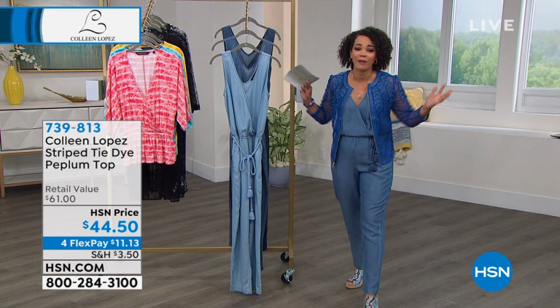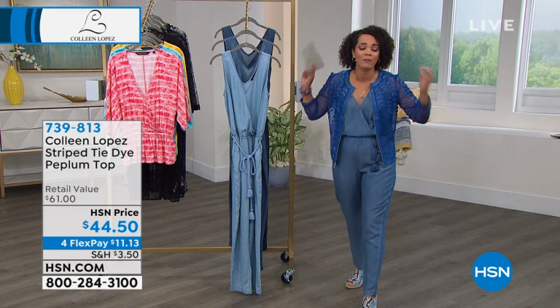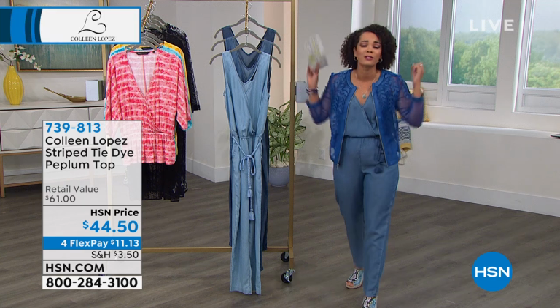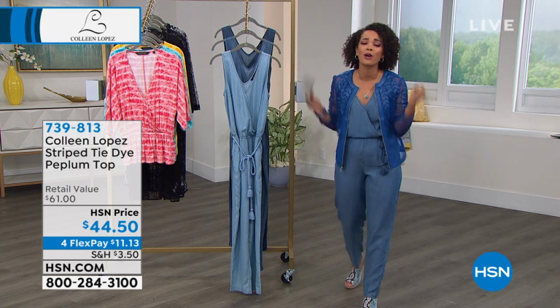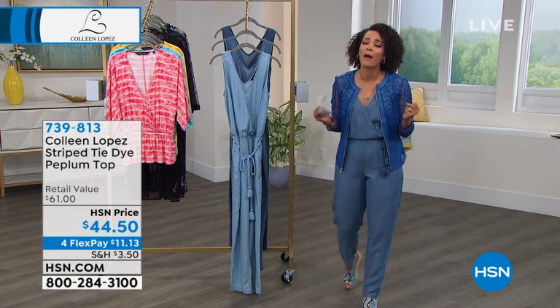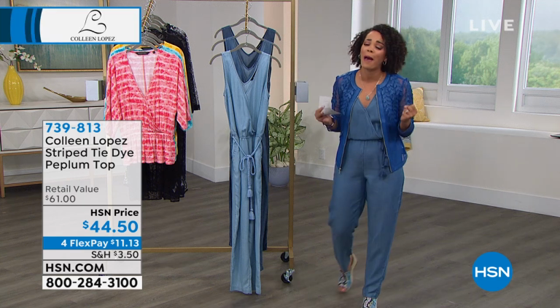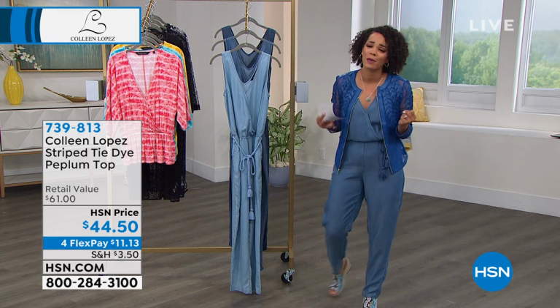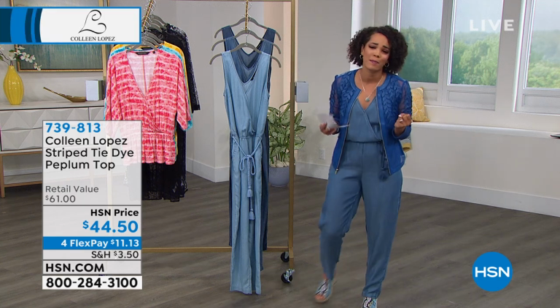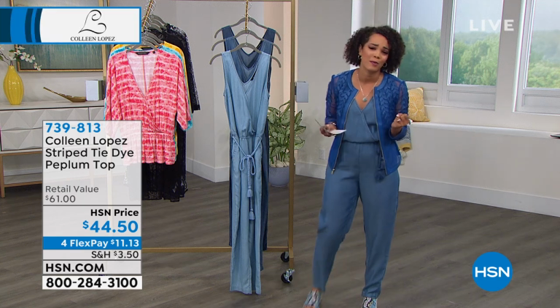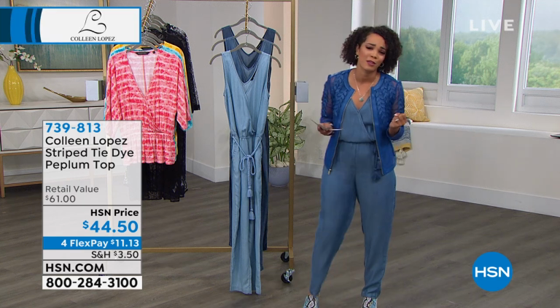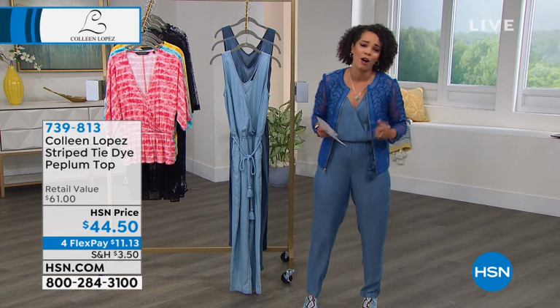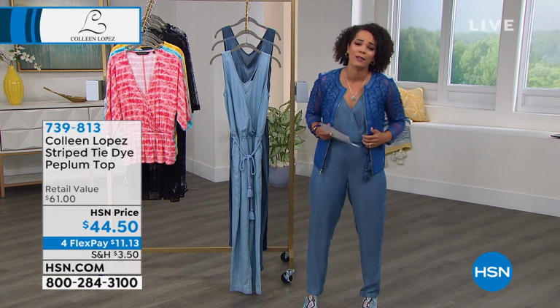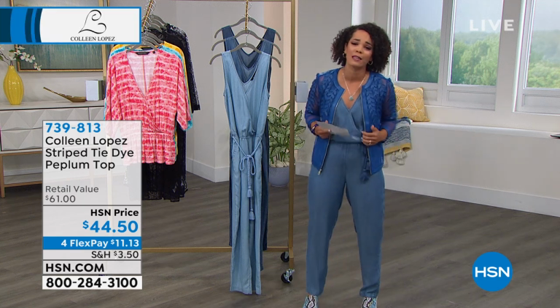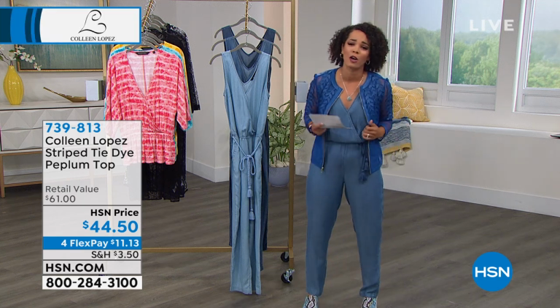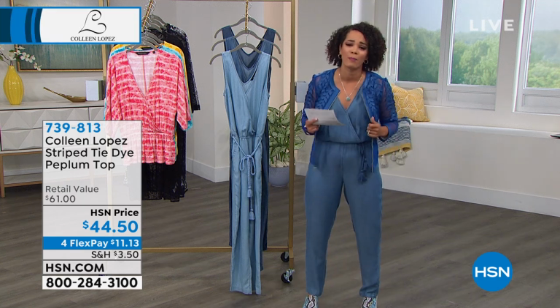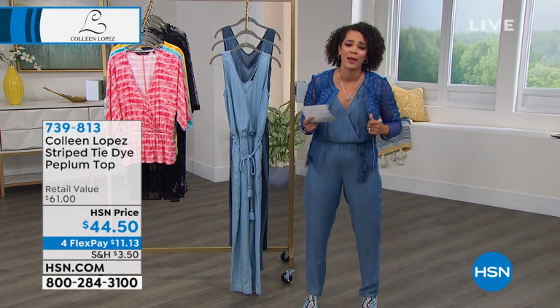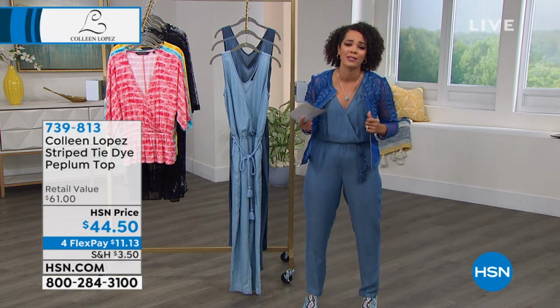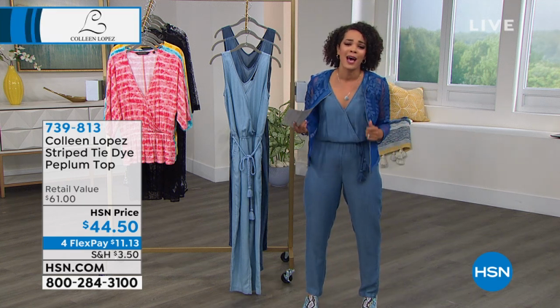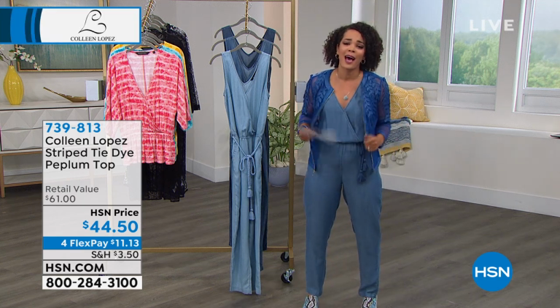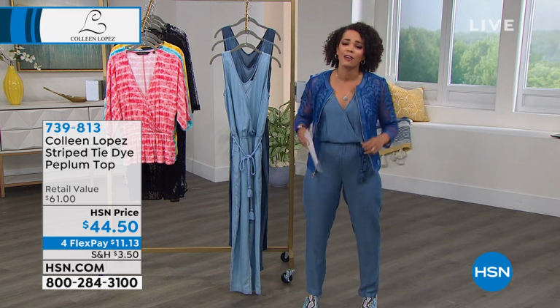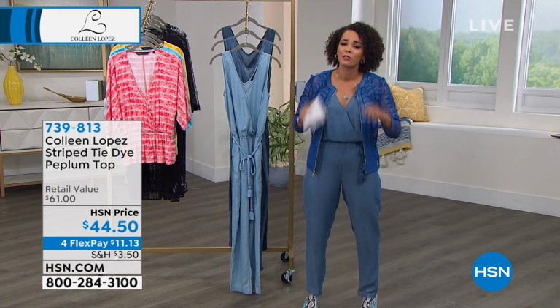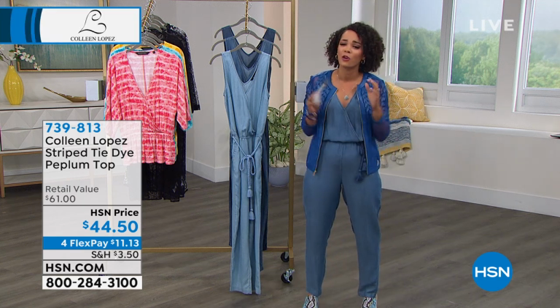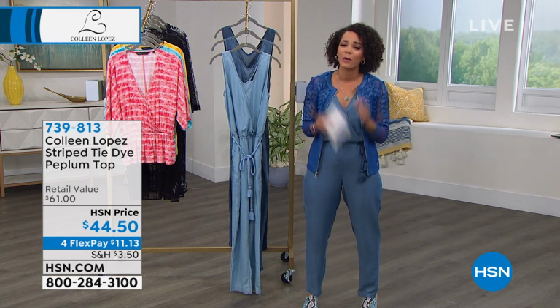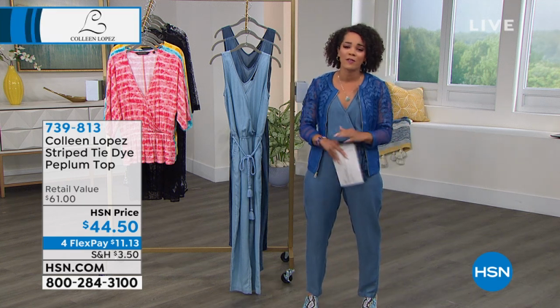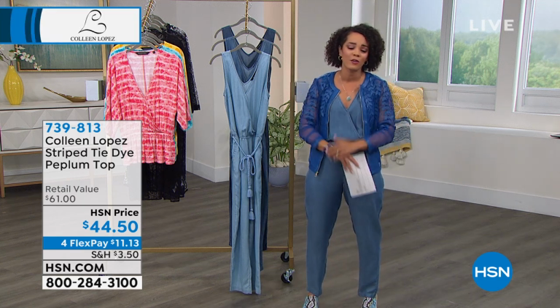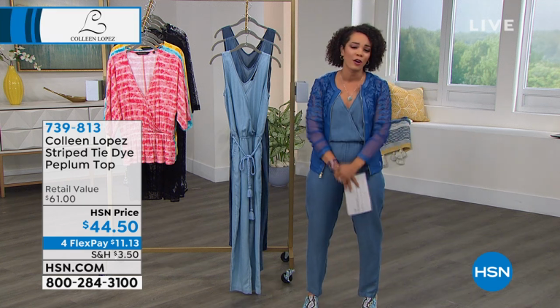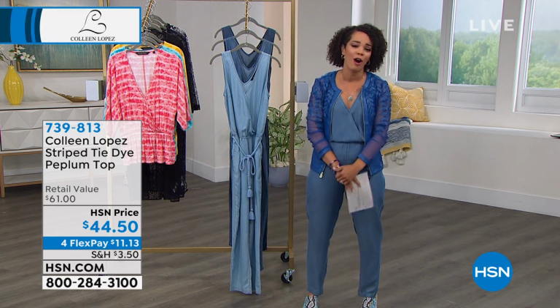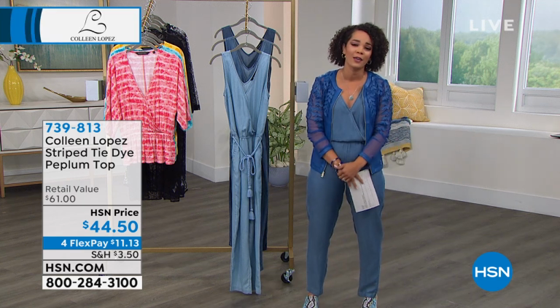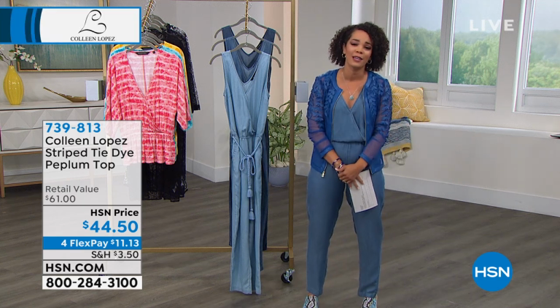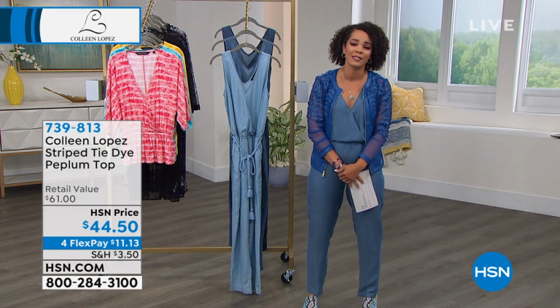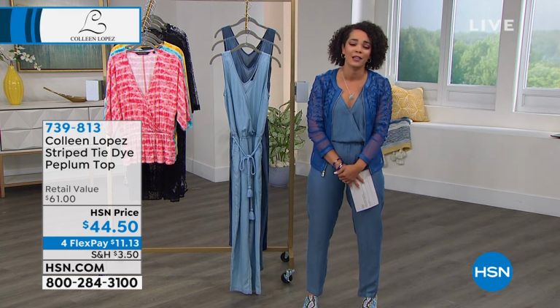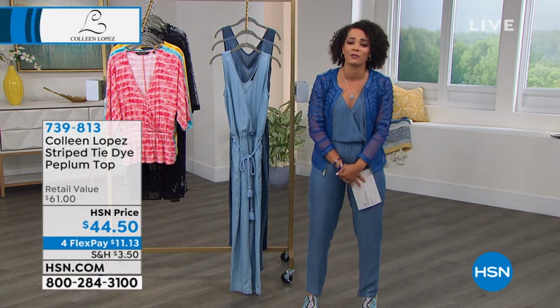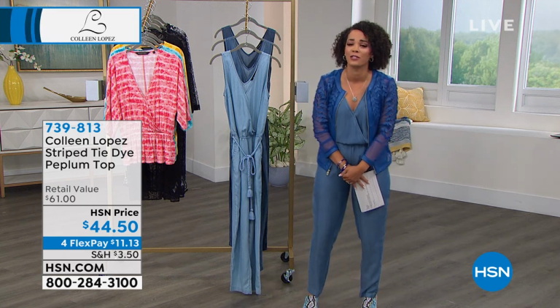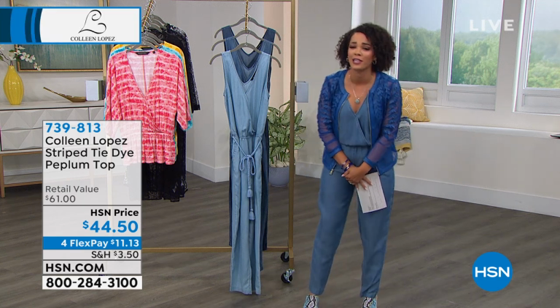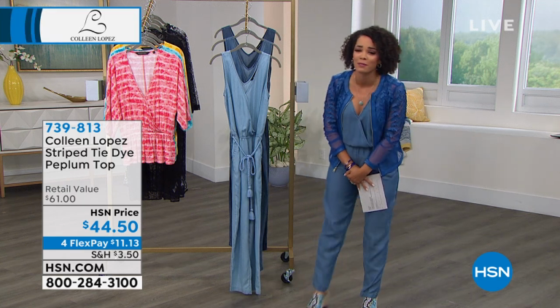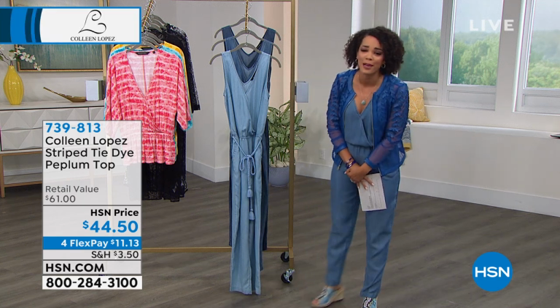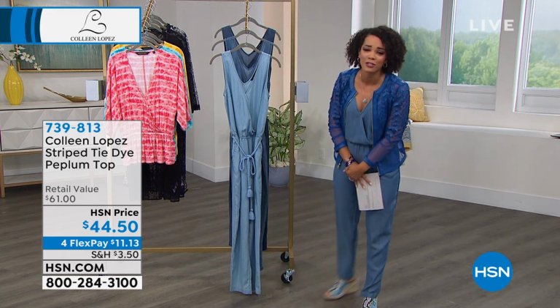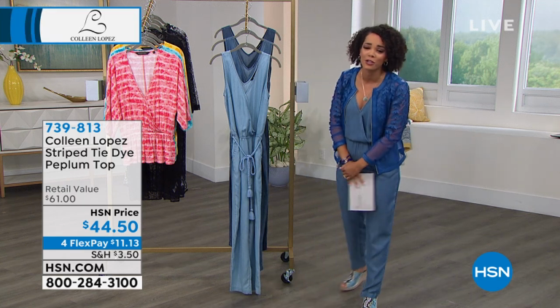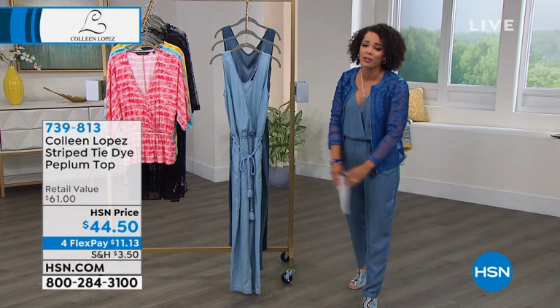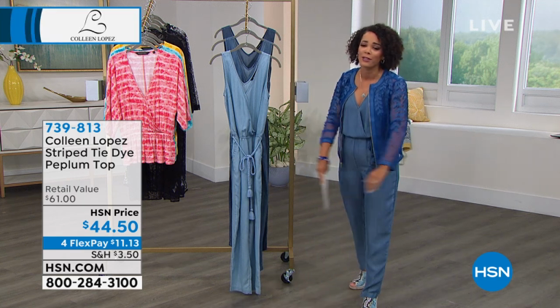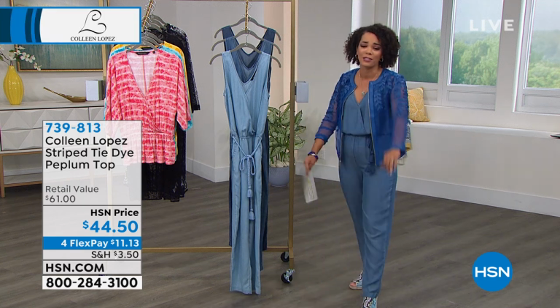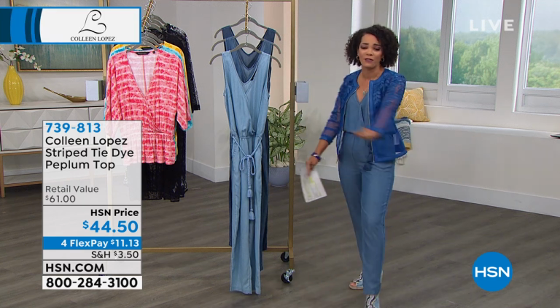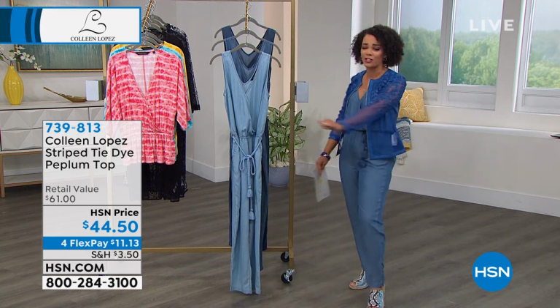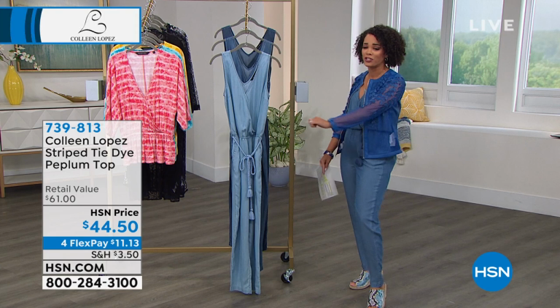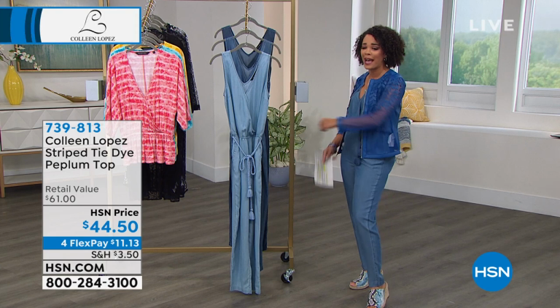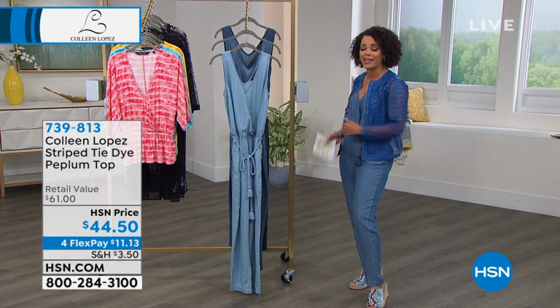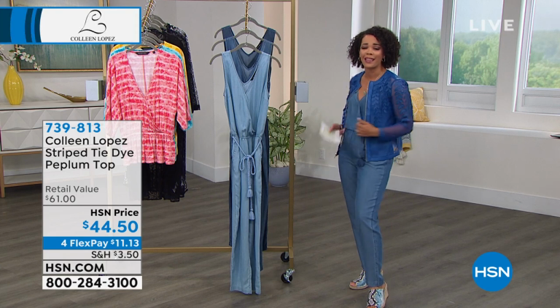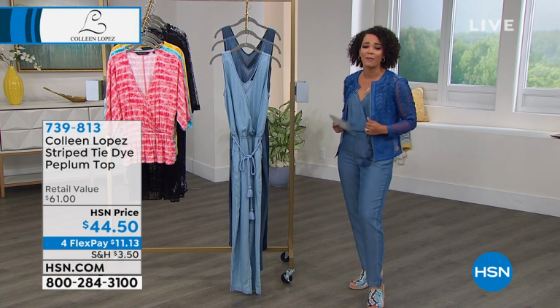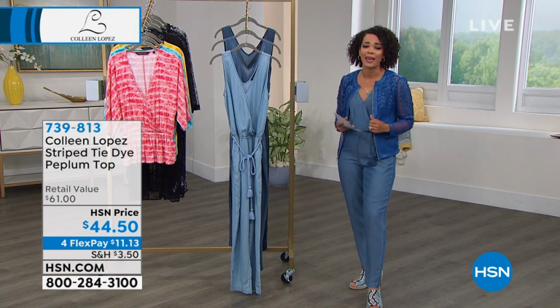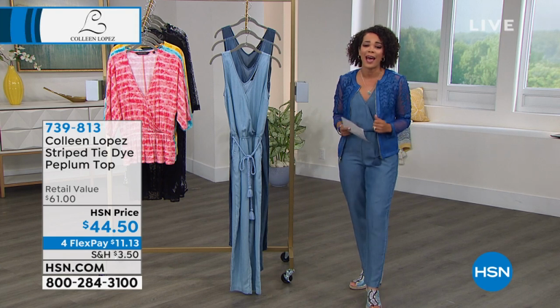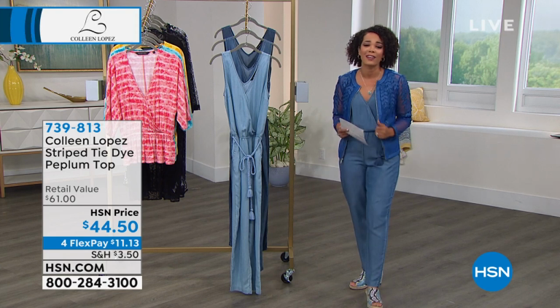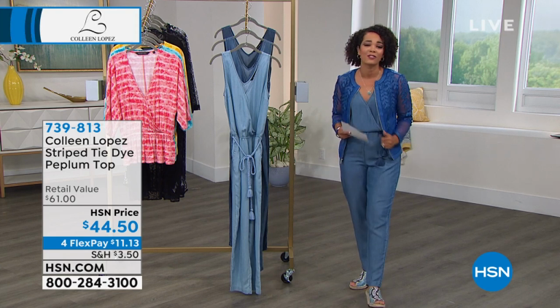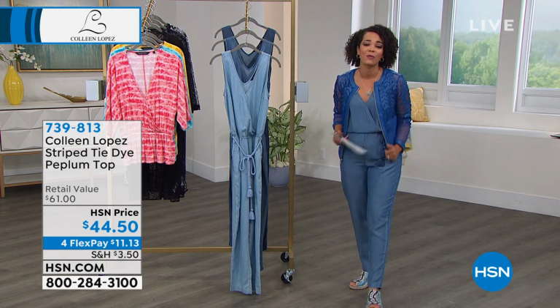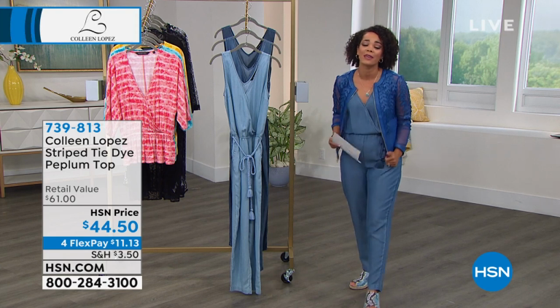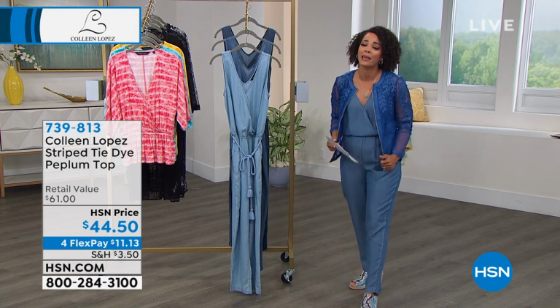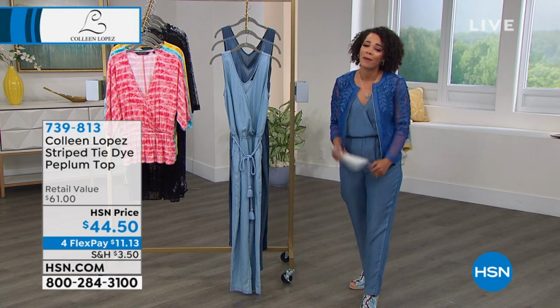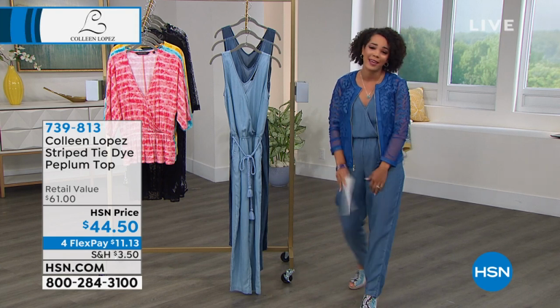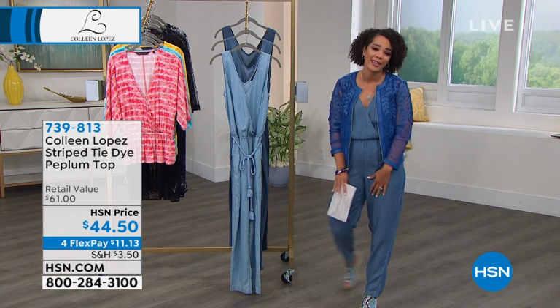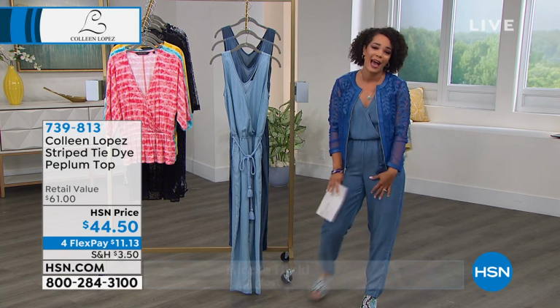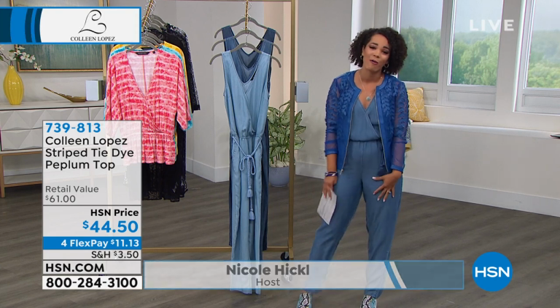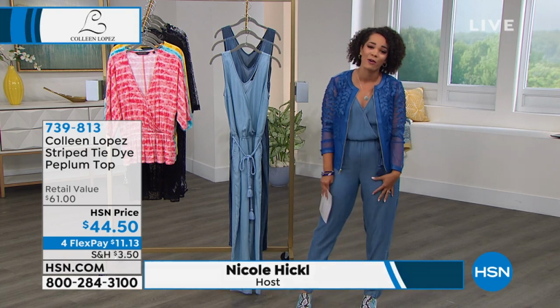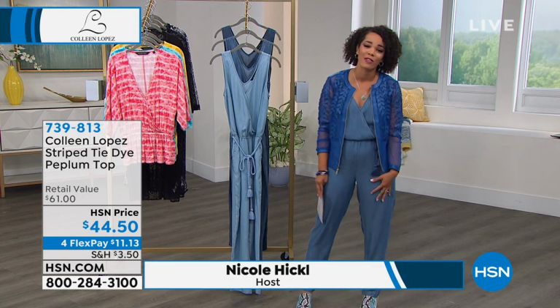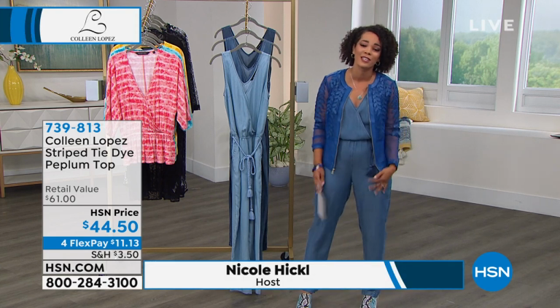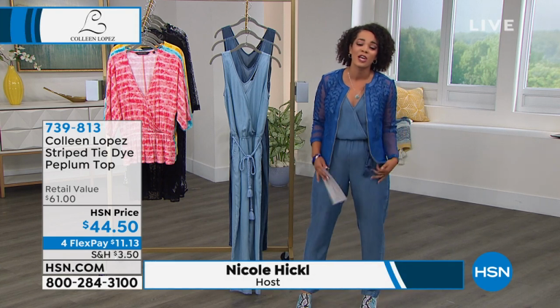I'm so happy to be with Colleen Lopez. So many of you are calling in to get your Today's Special and this fun jacket that we had, so keep hanging out with us.